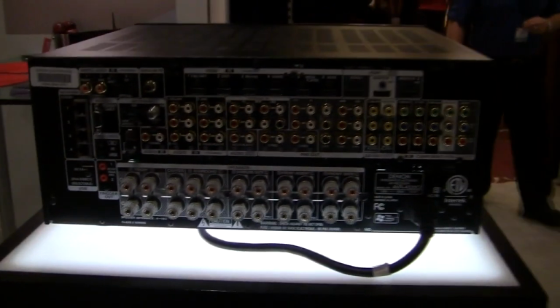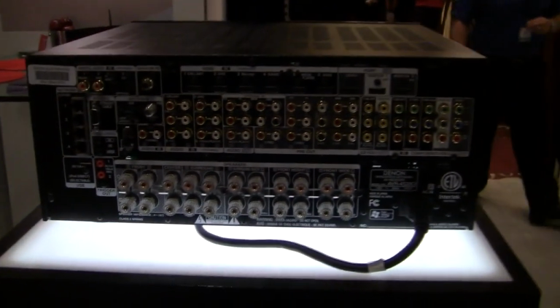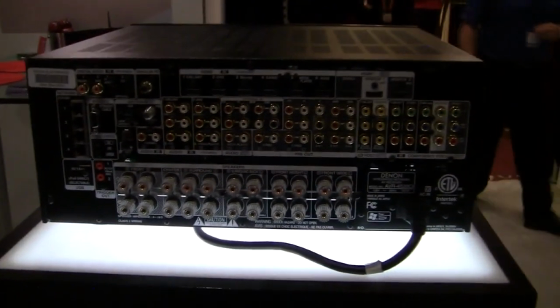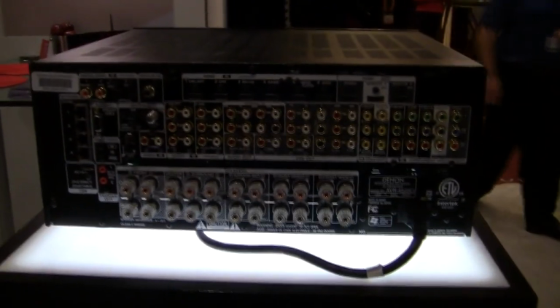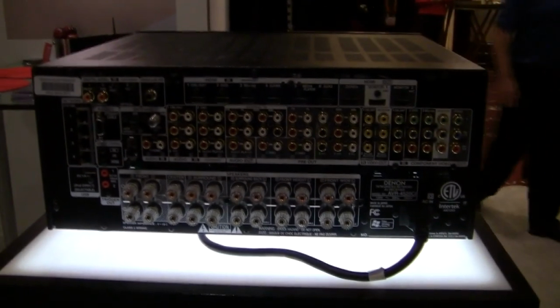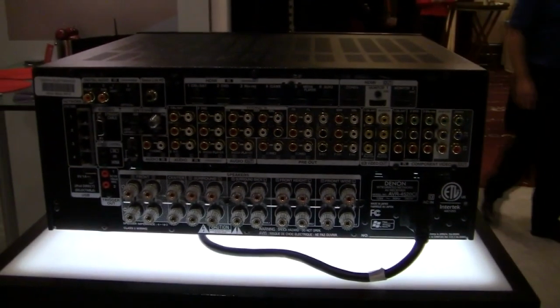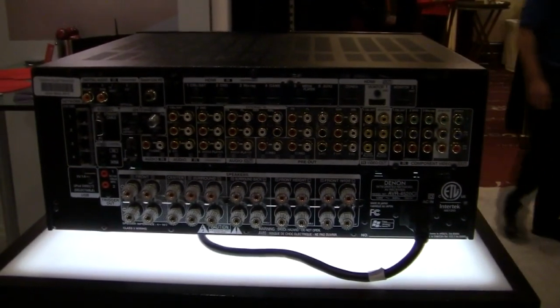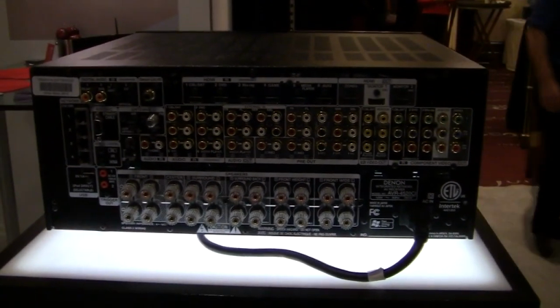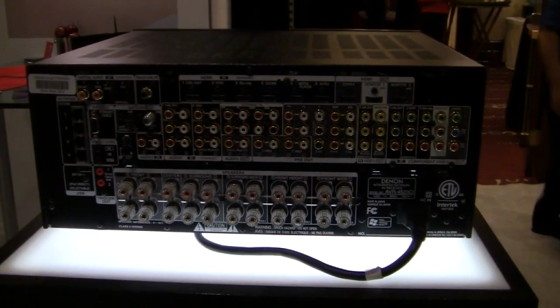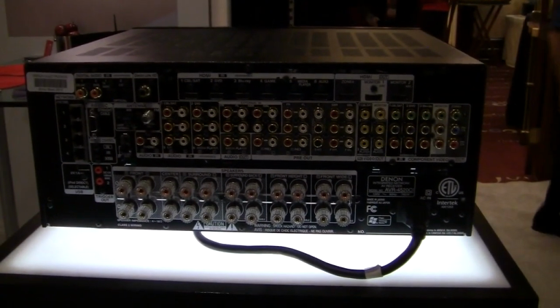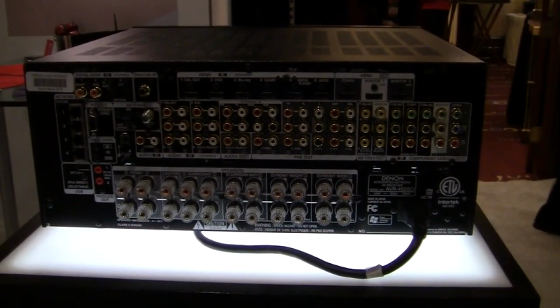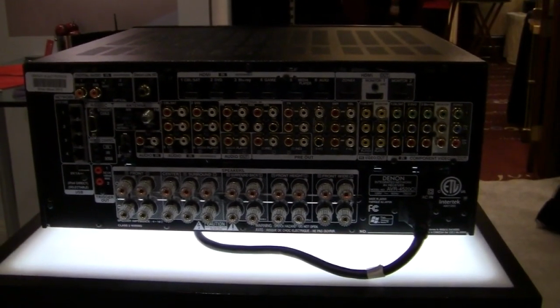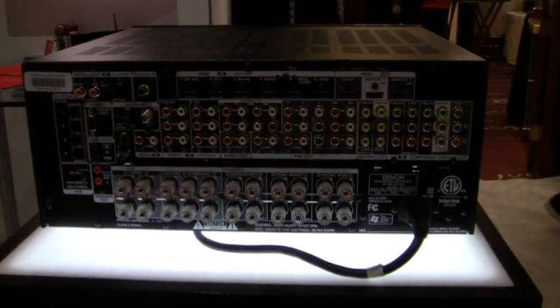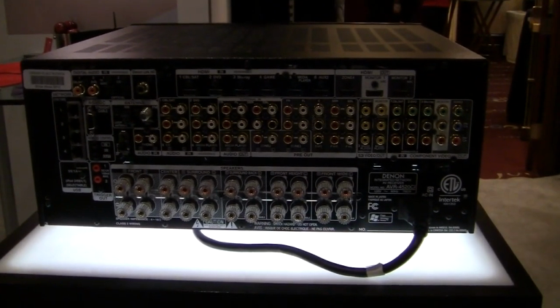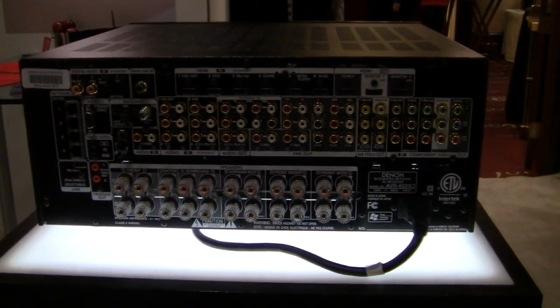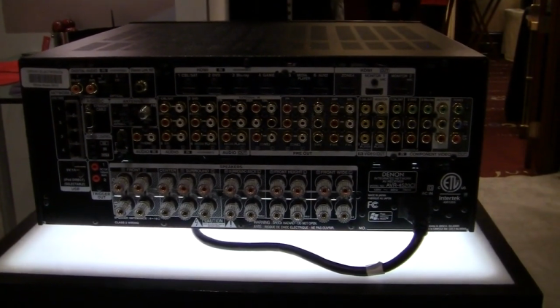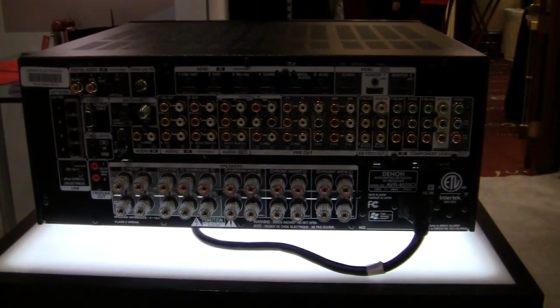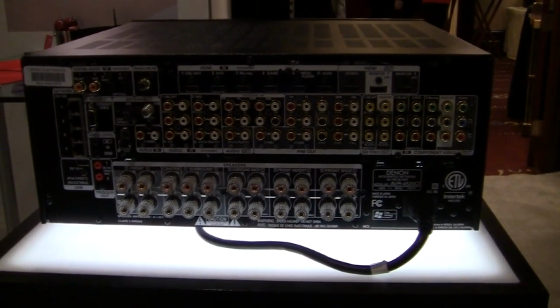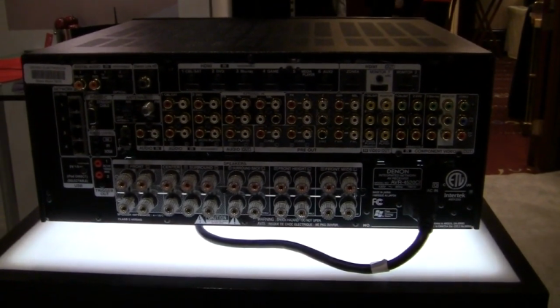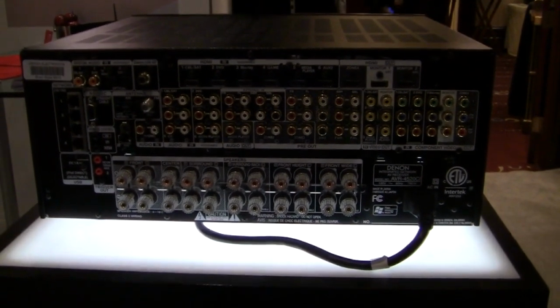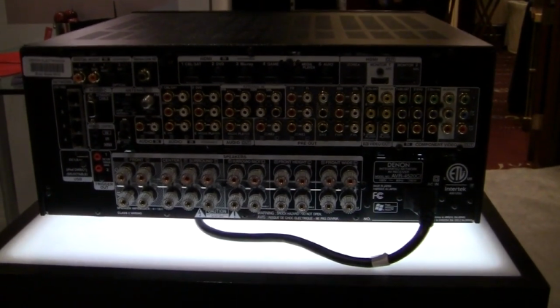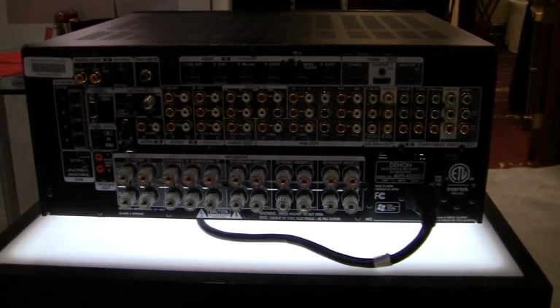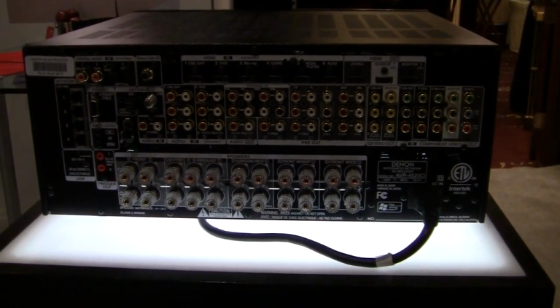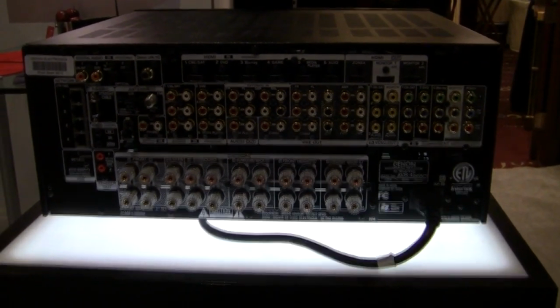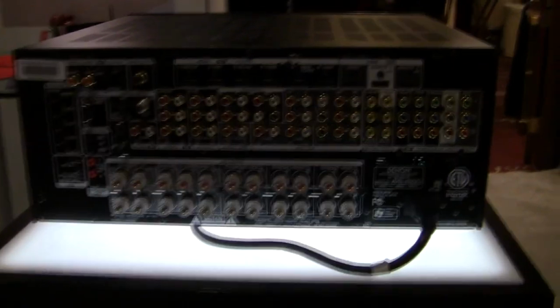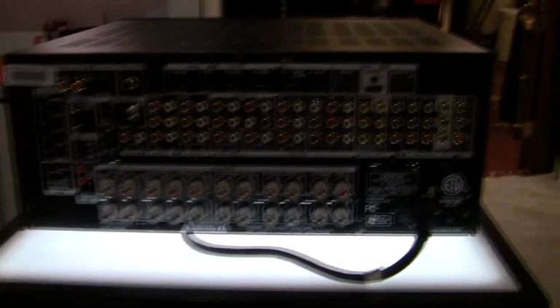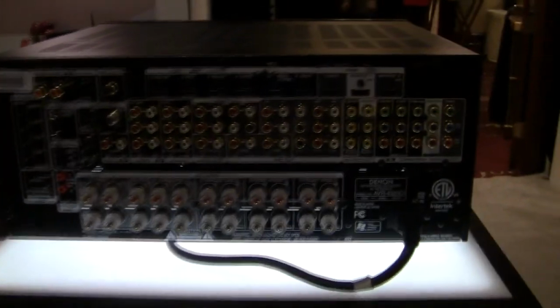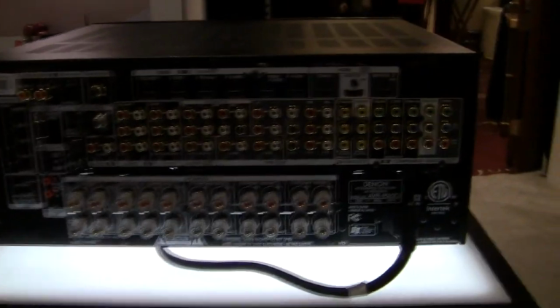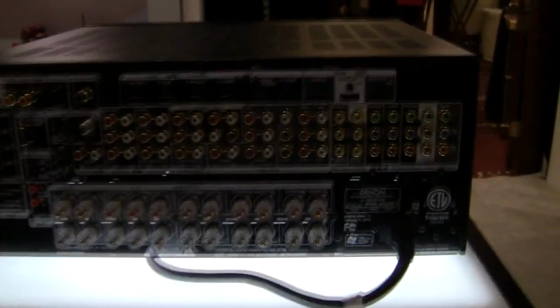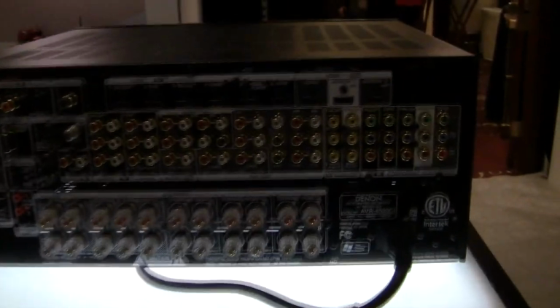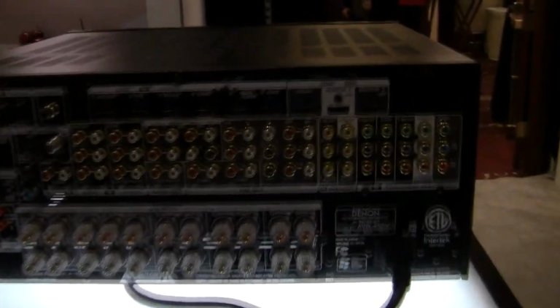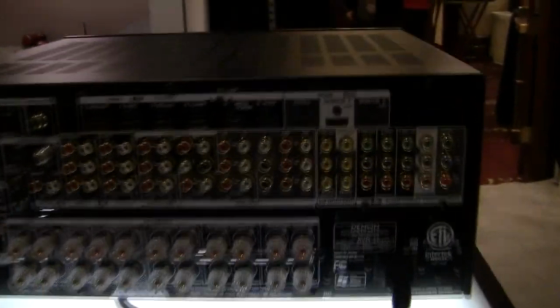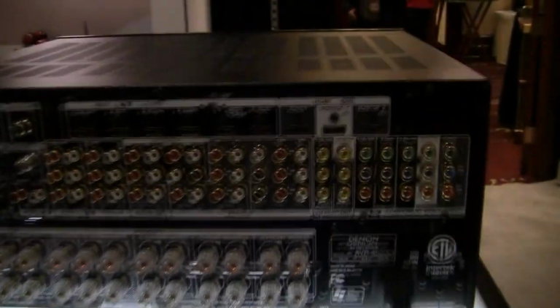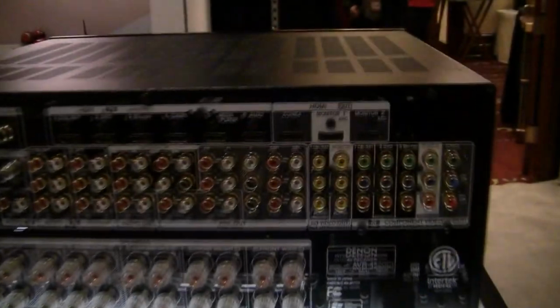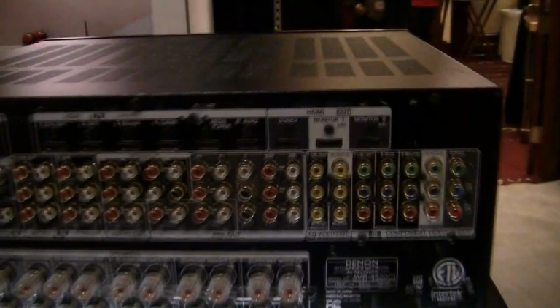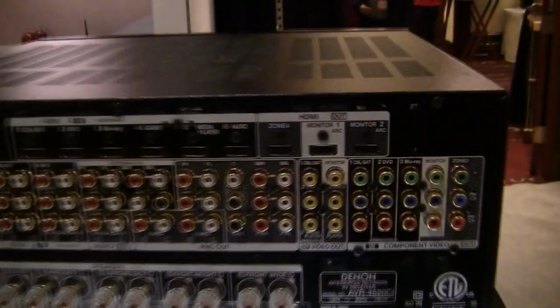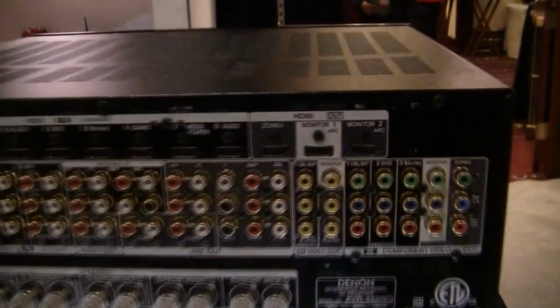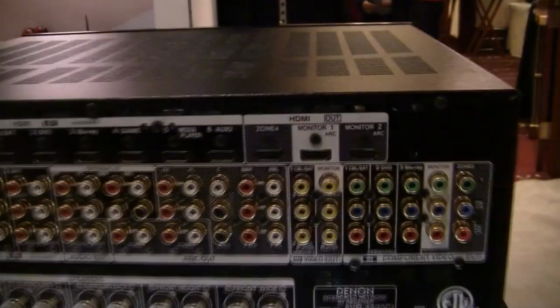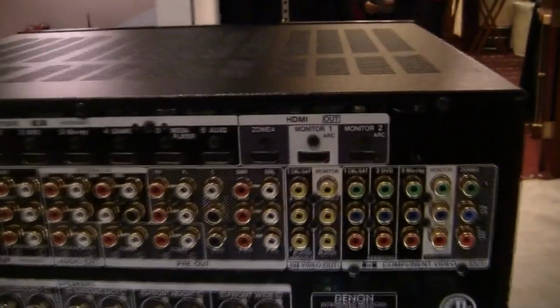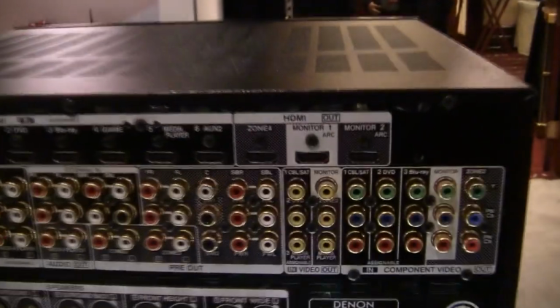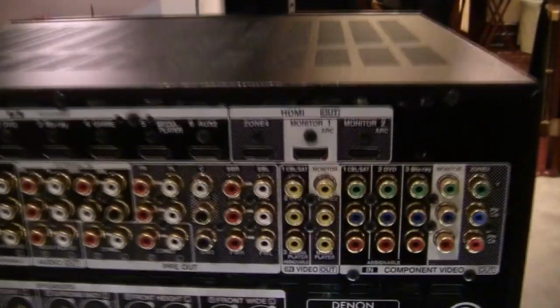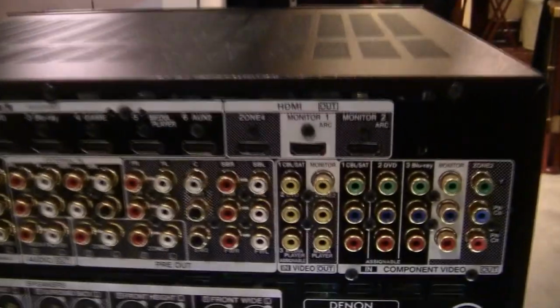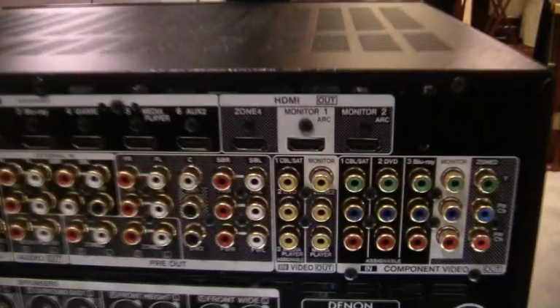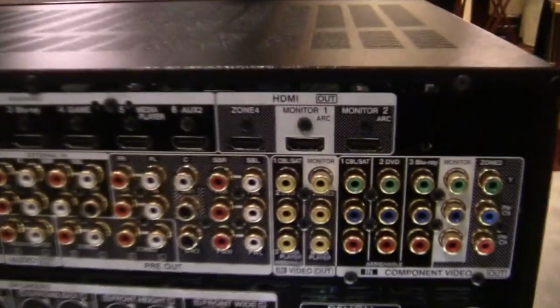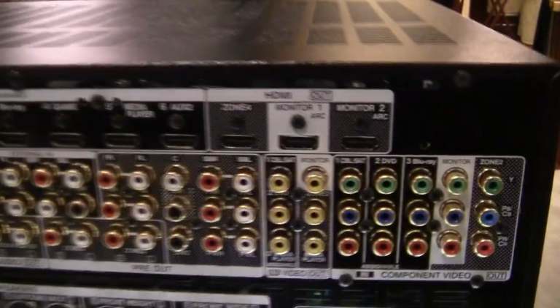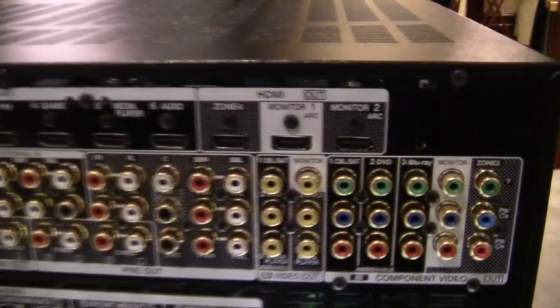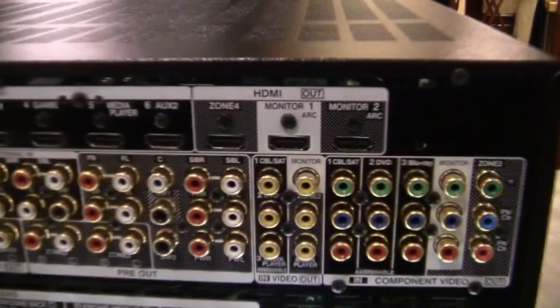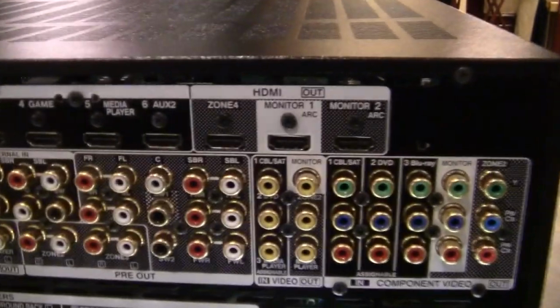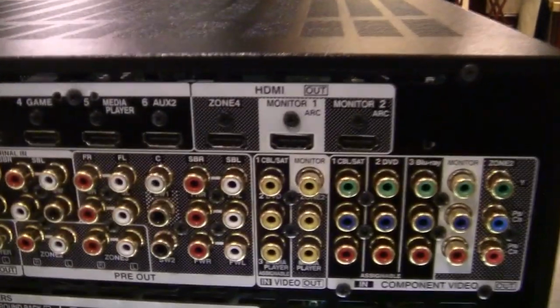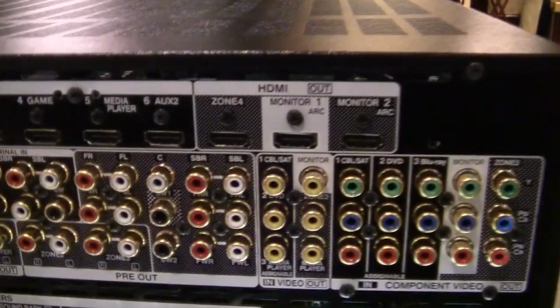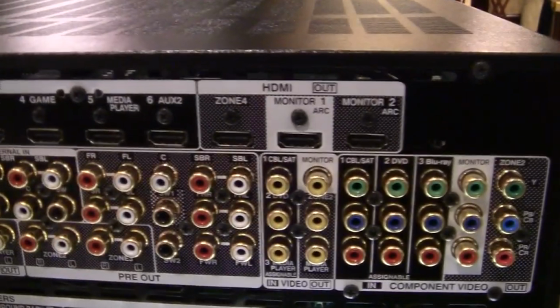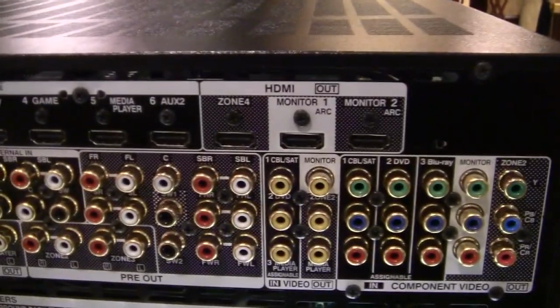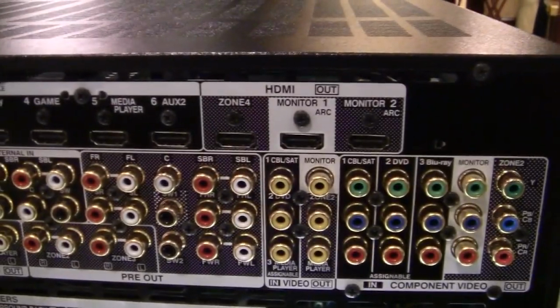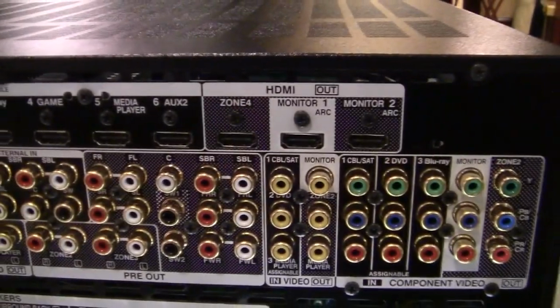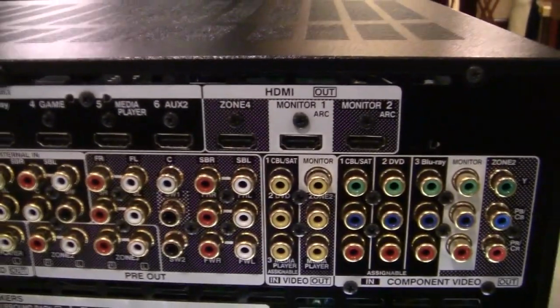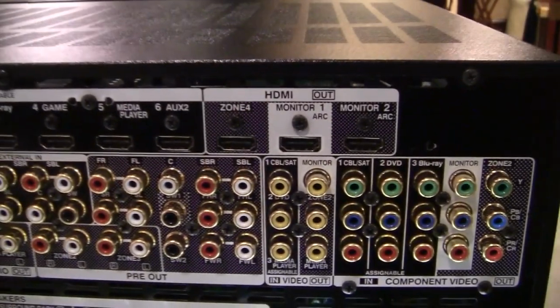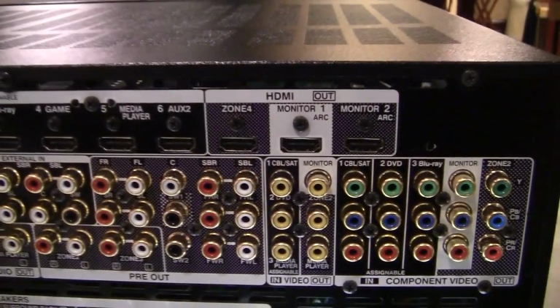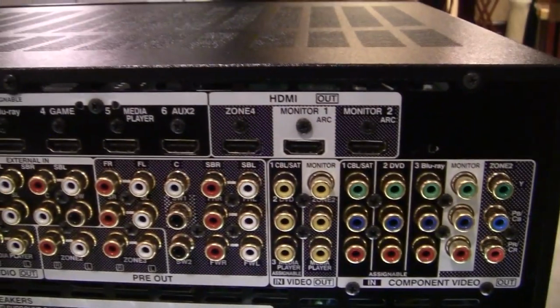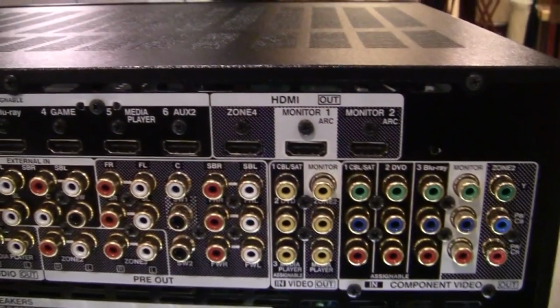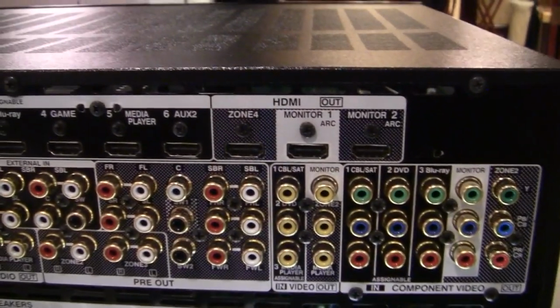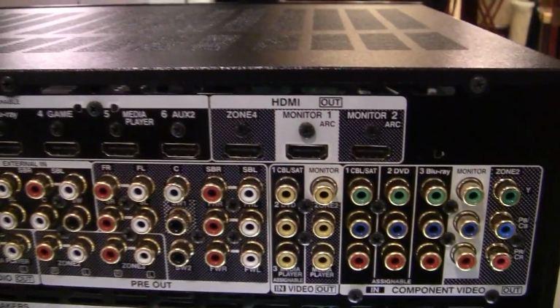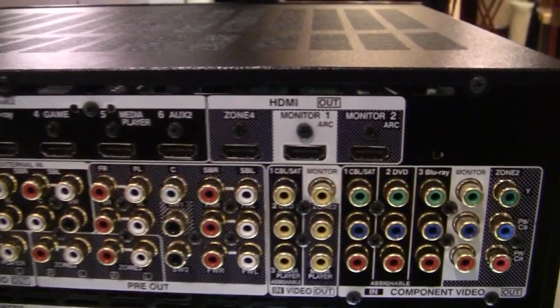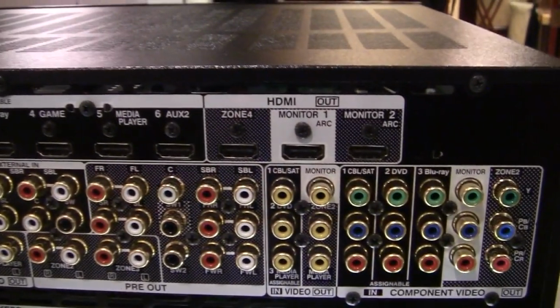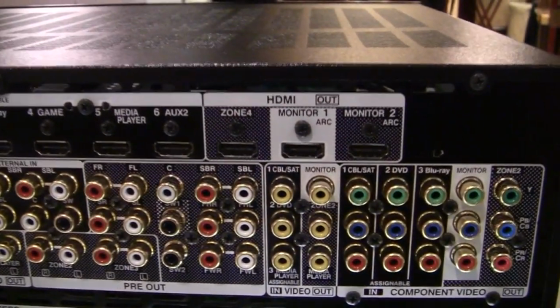This is our first product with full 11.2 channel DTS Neo-X capability.